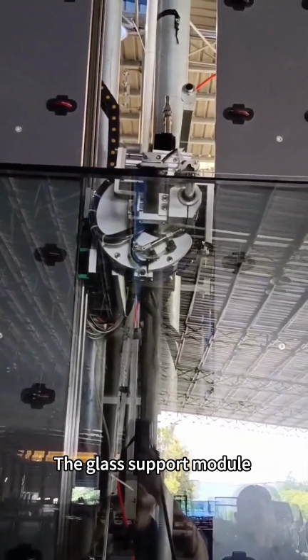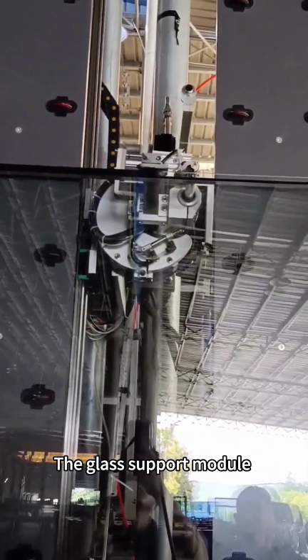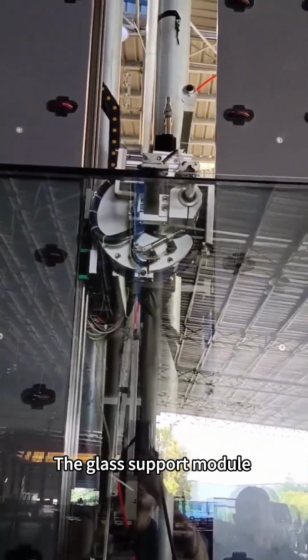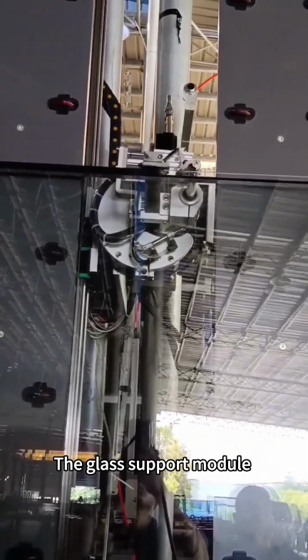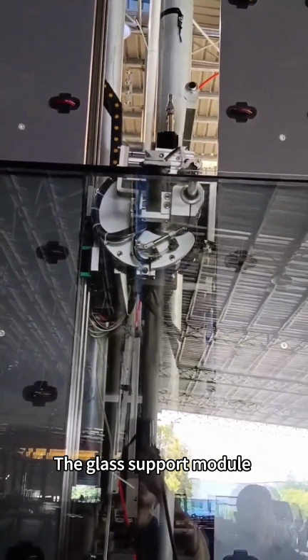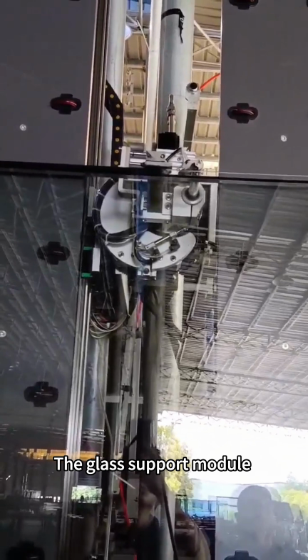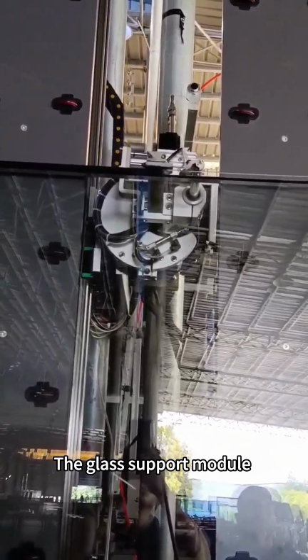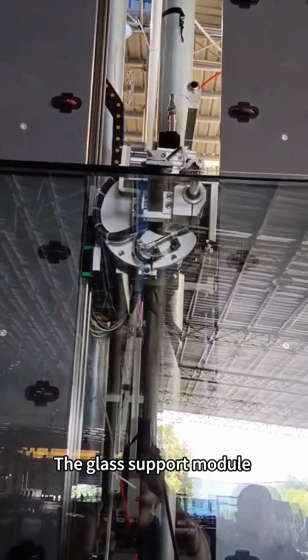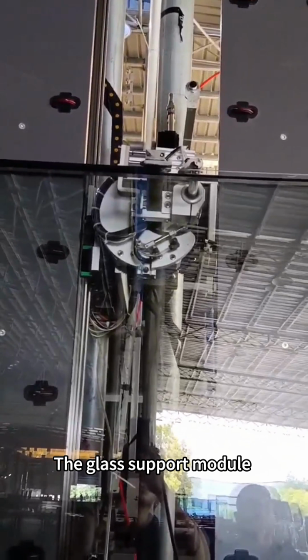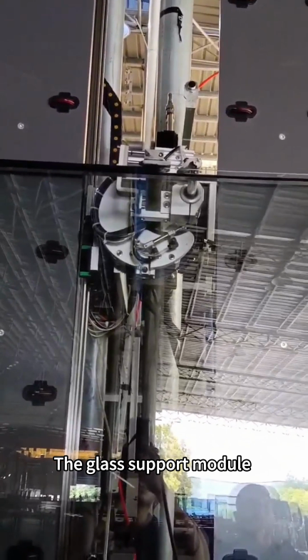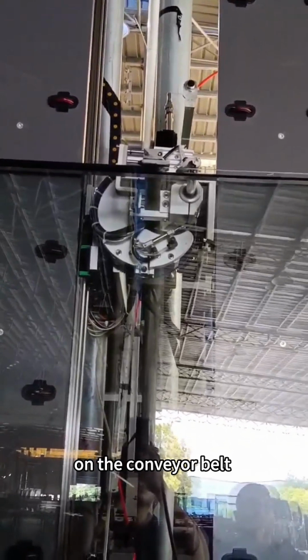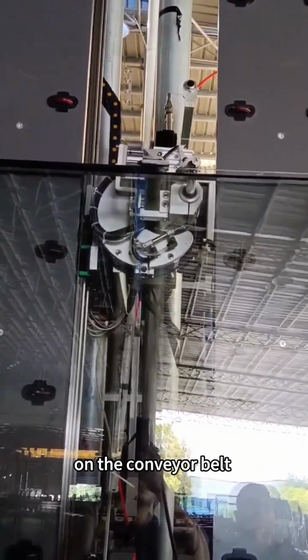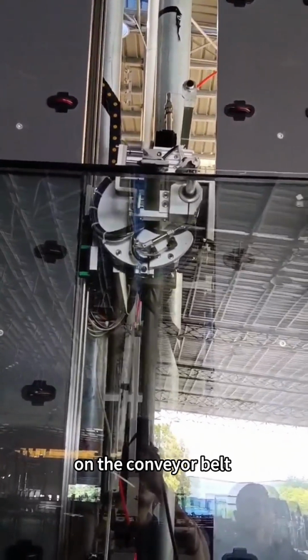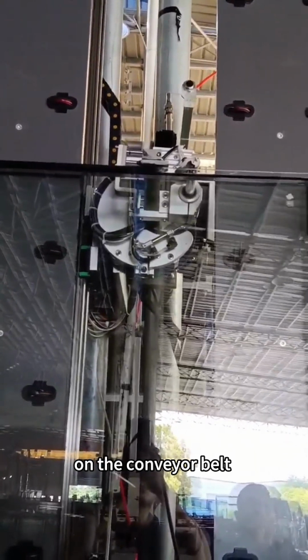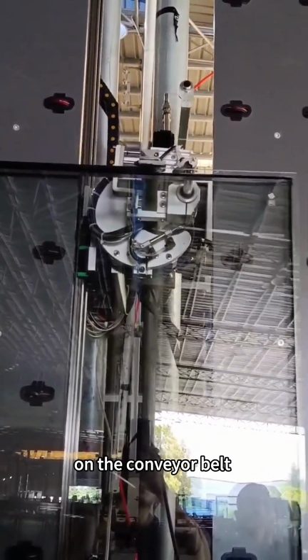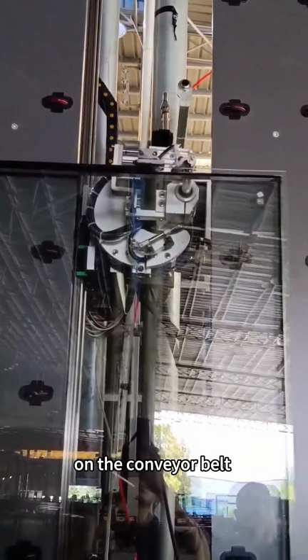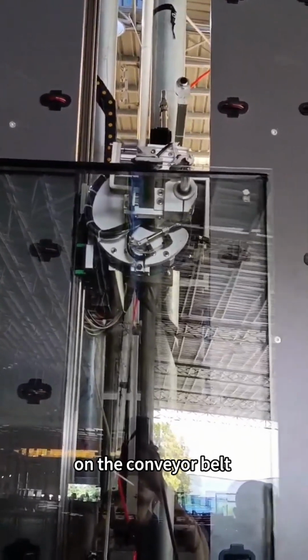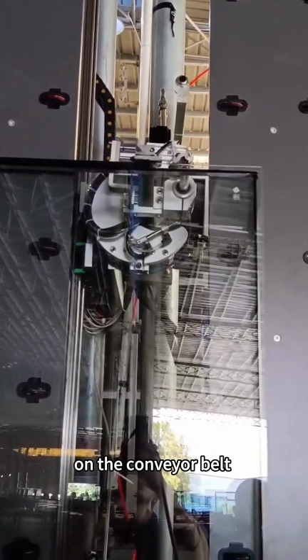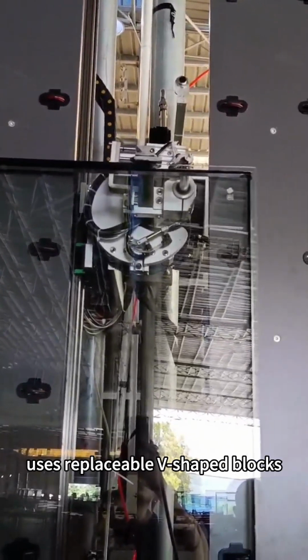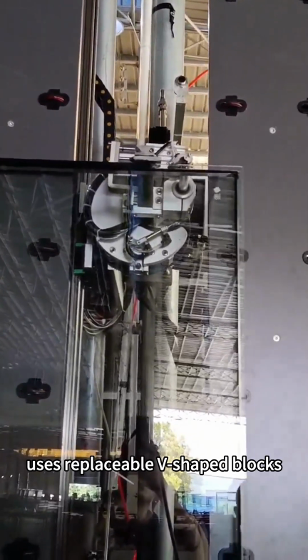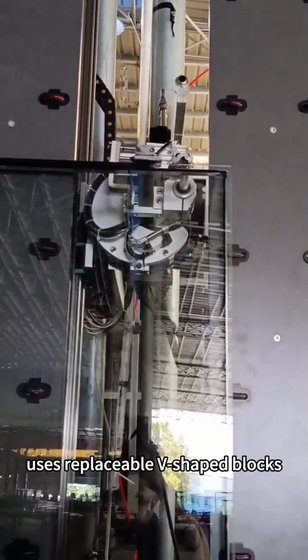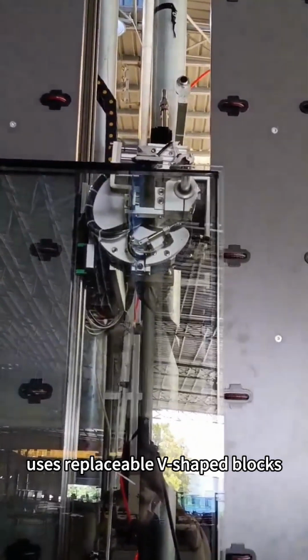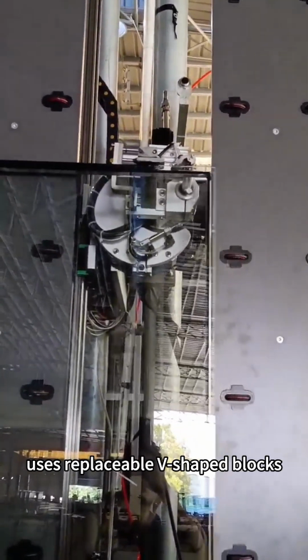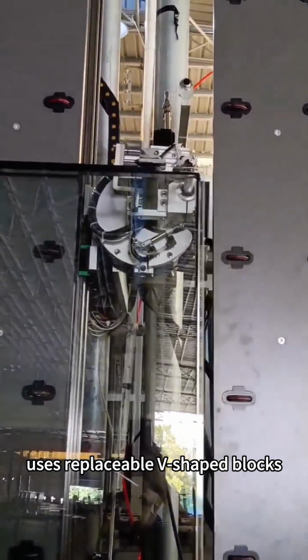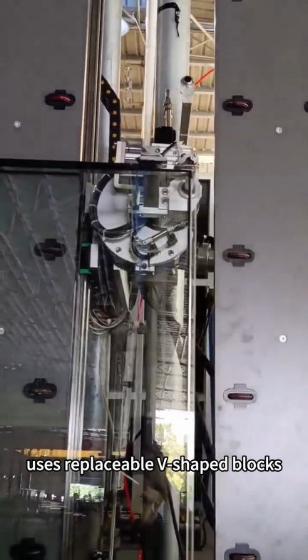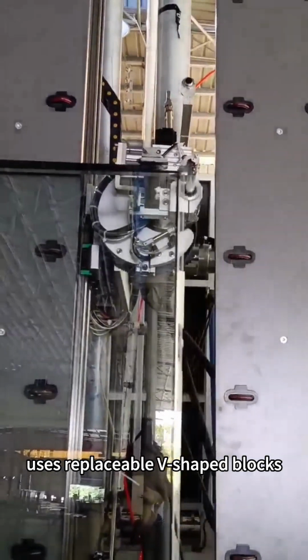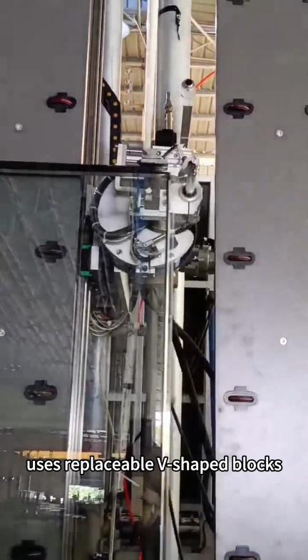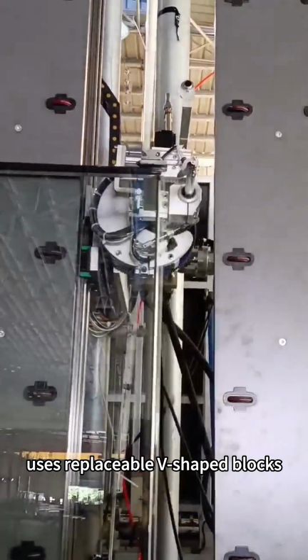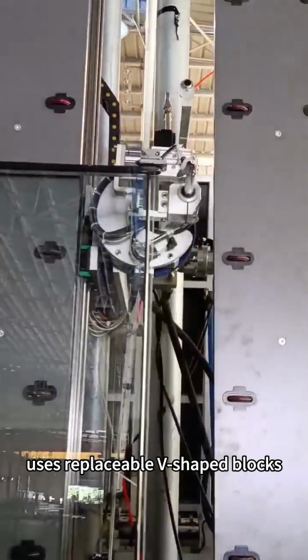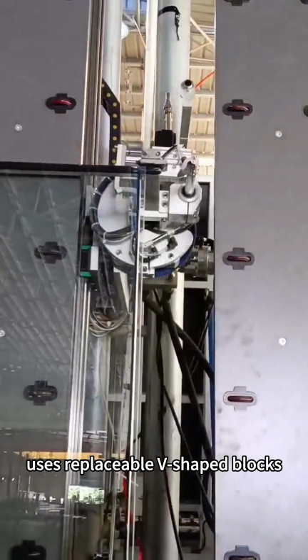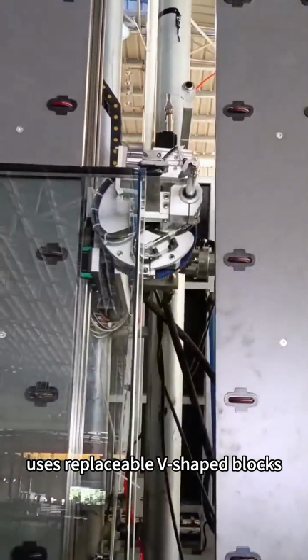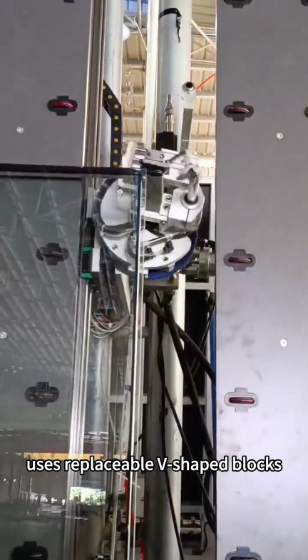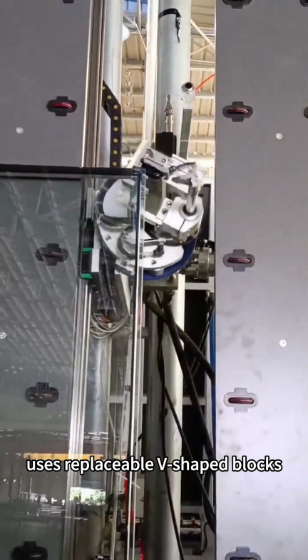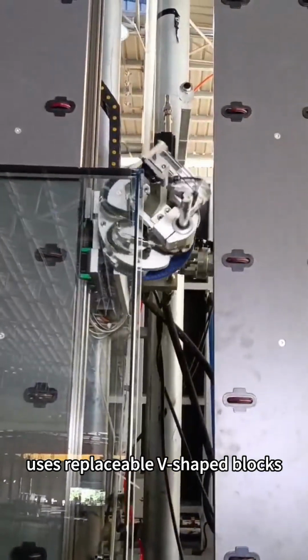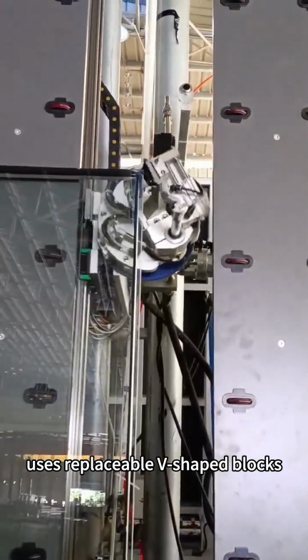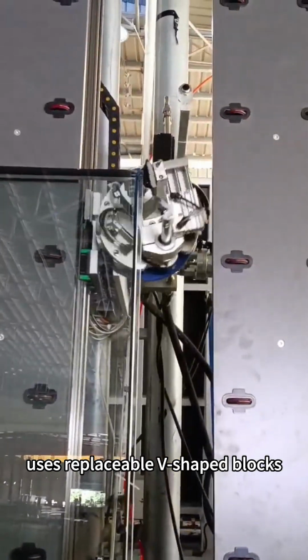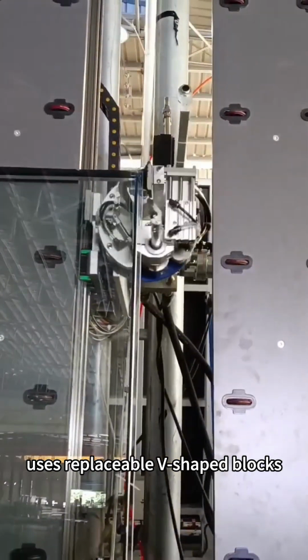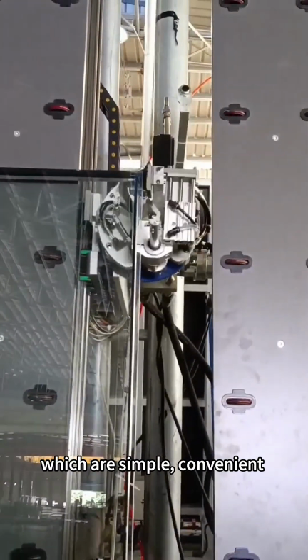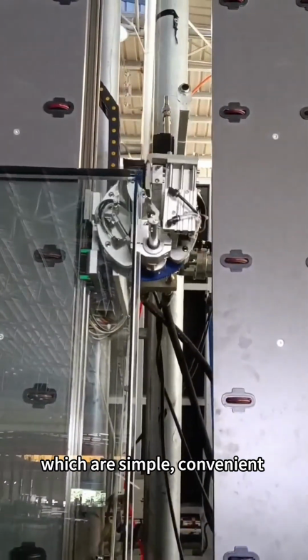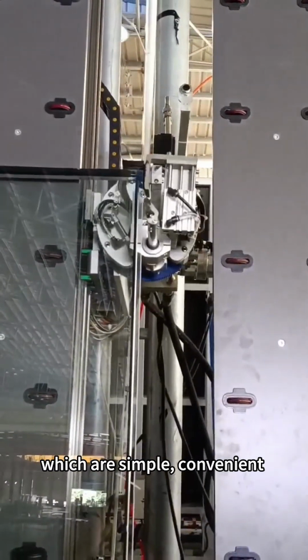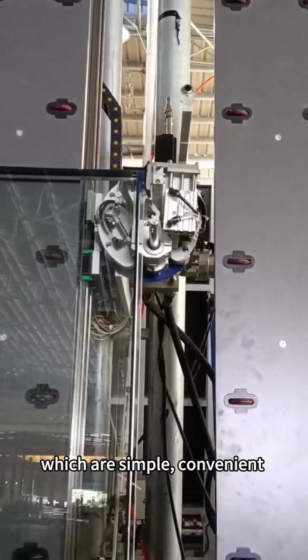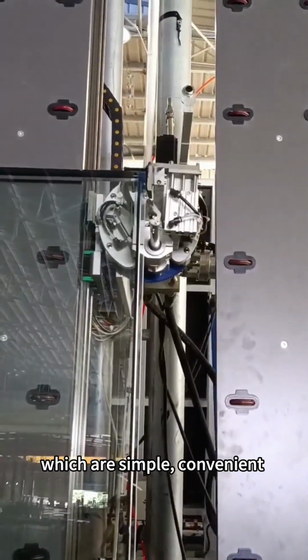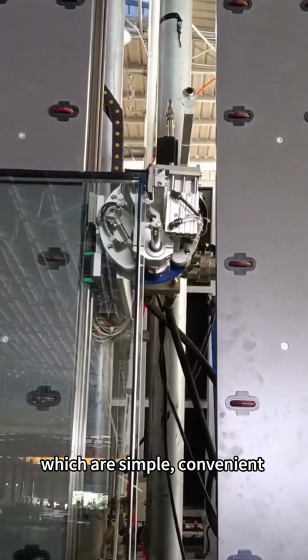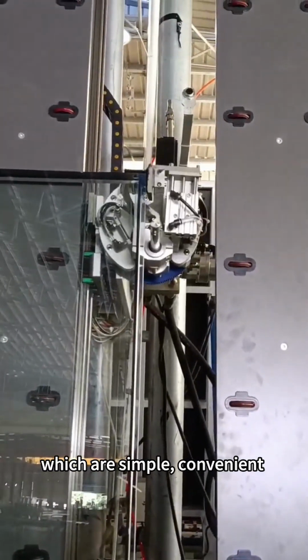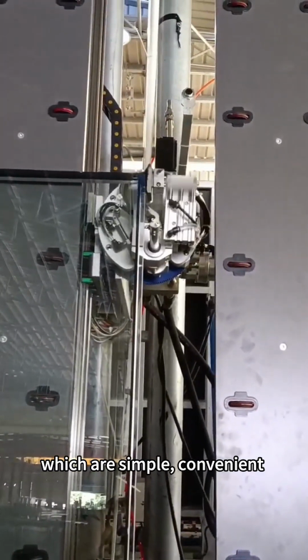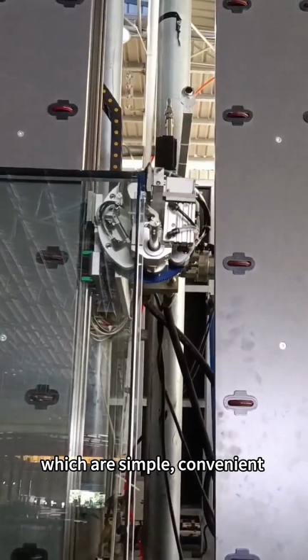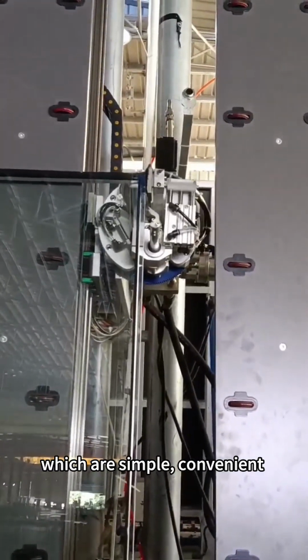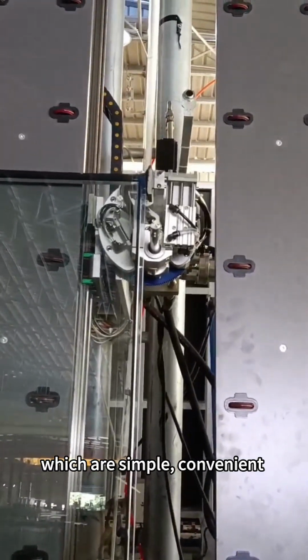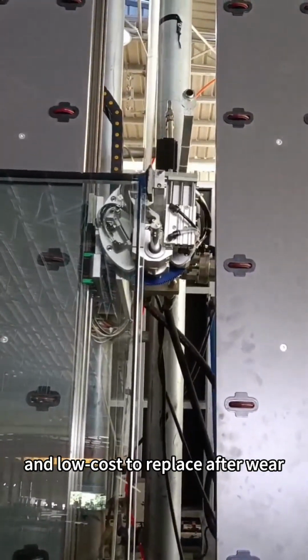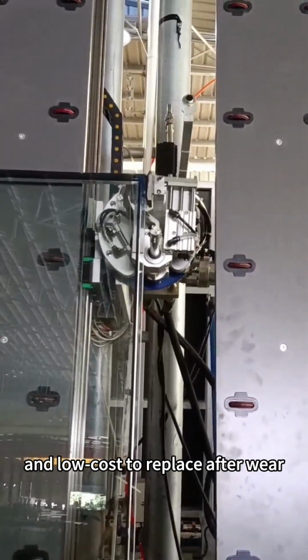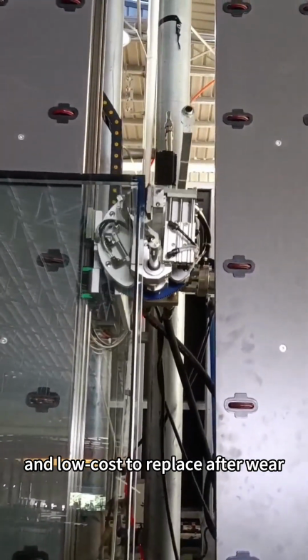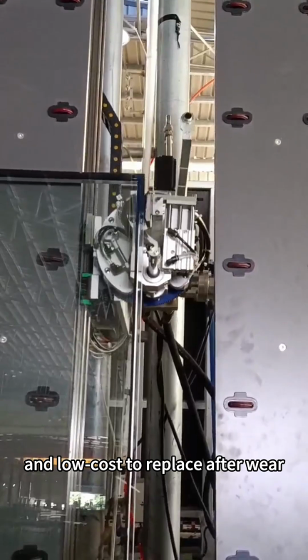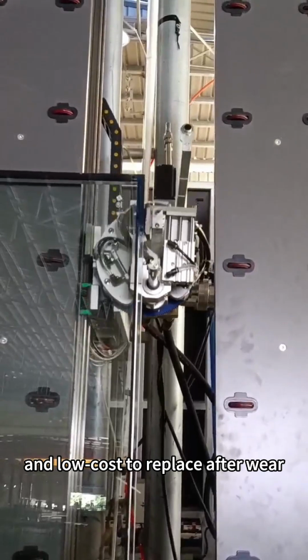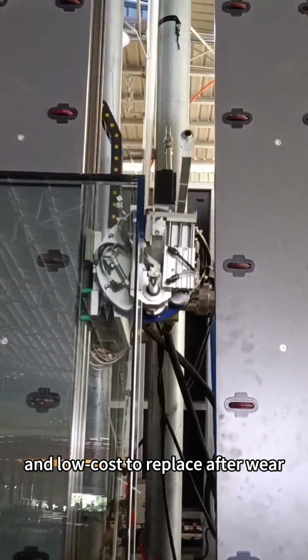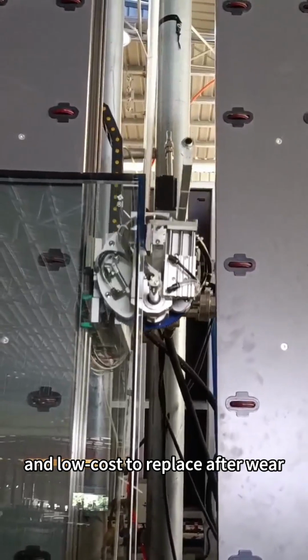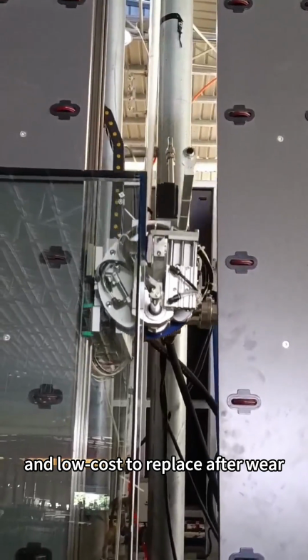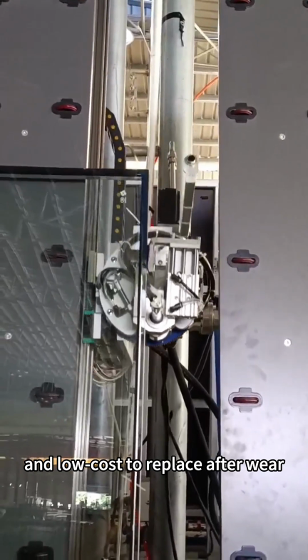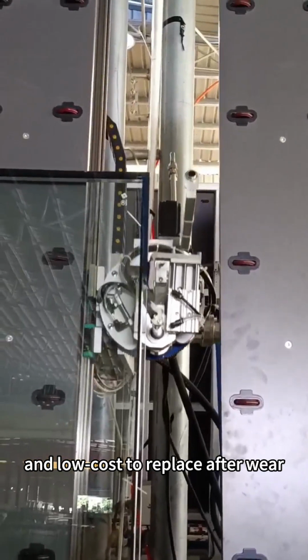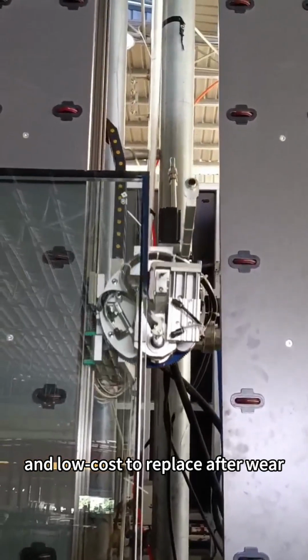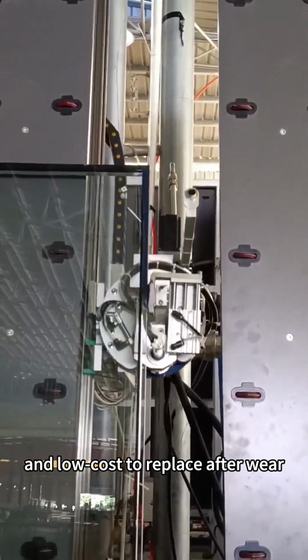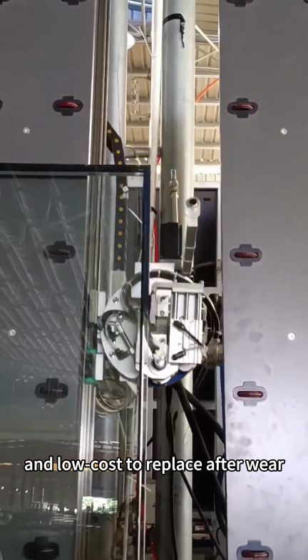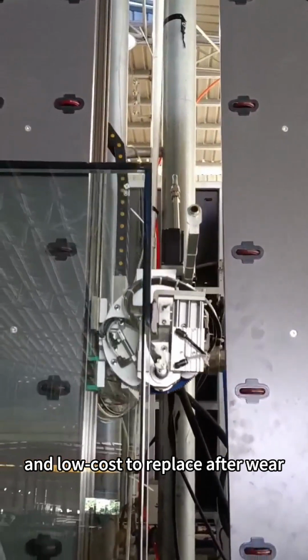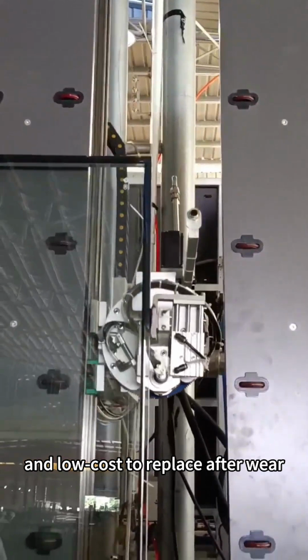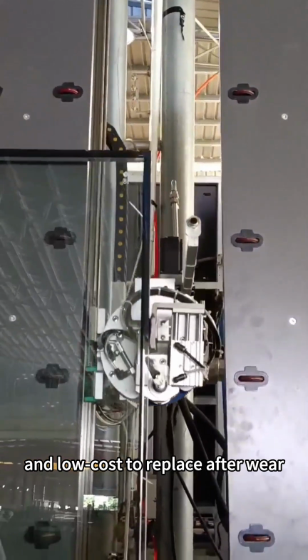The glass support module on the conveyor belt uses replaceable V-shaped blocks, which are simple, convenient, and low-cost to replace after wear.